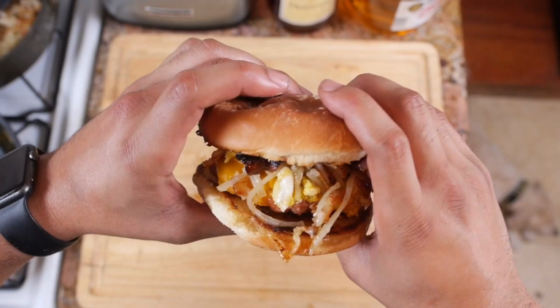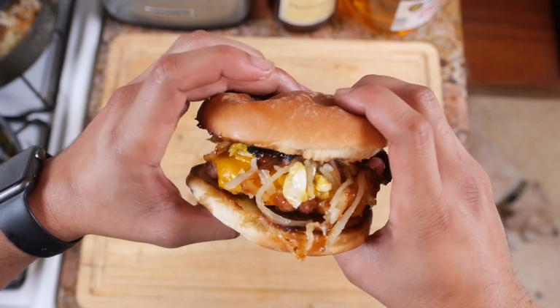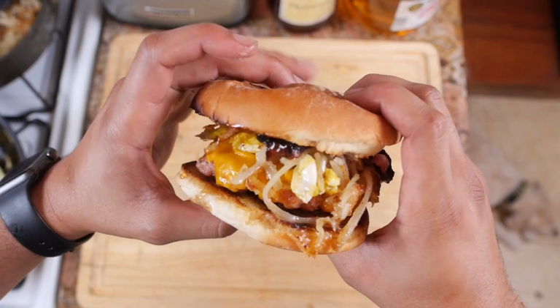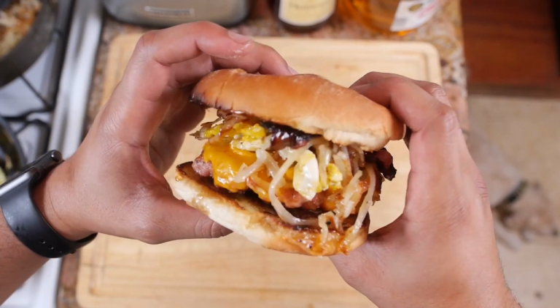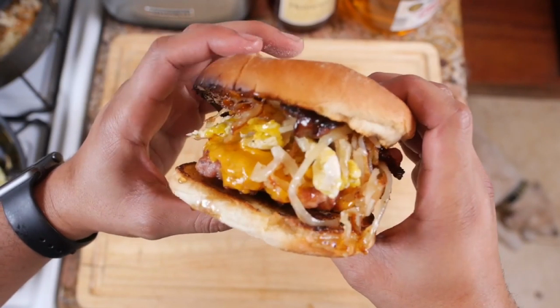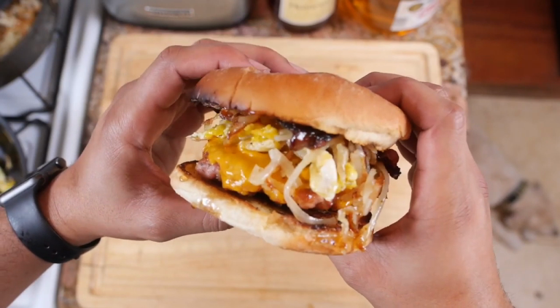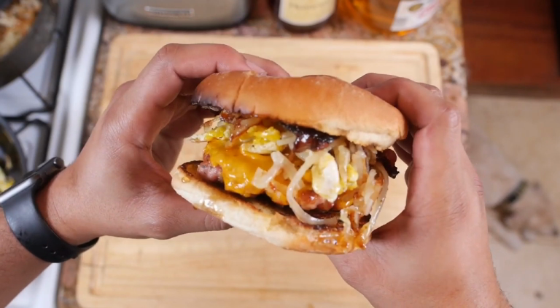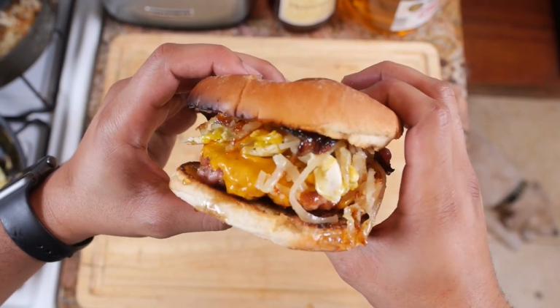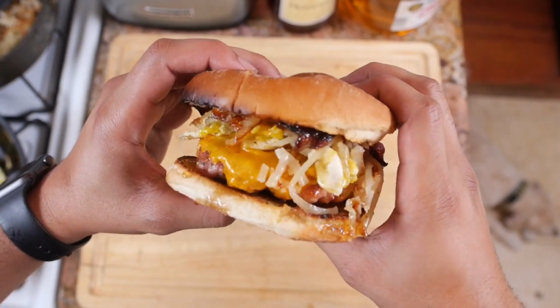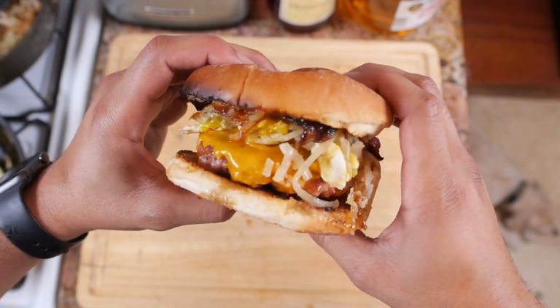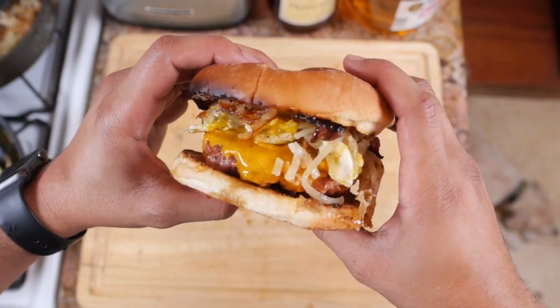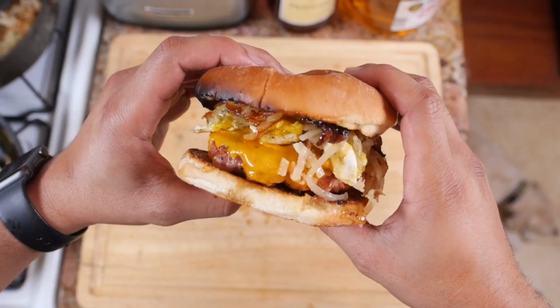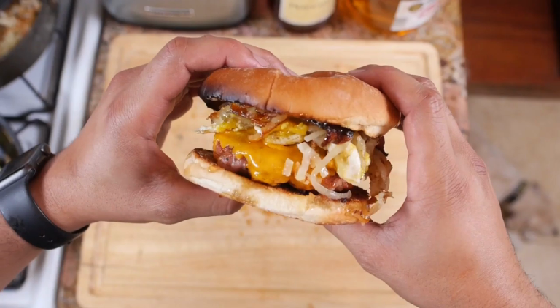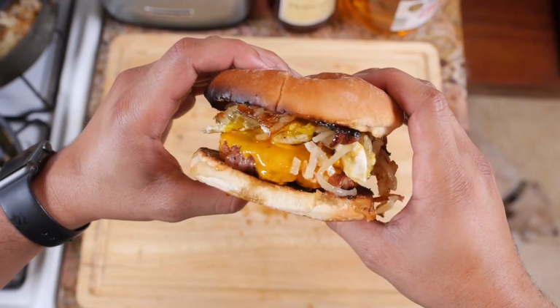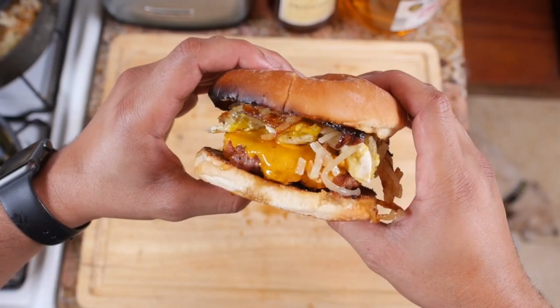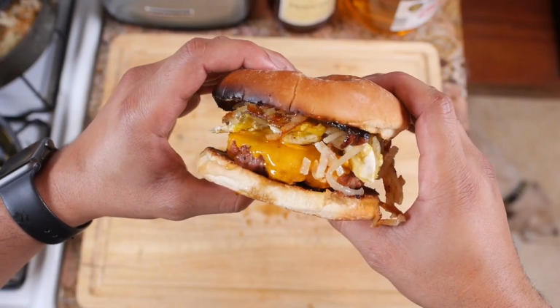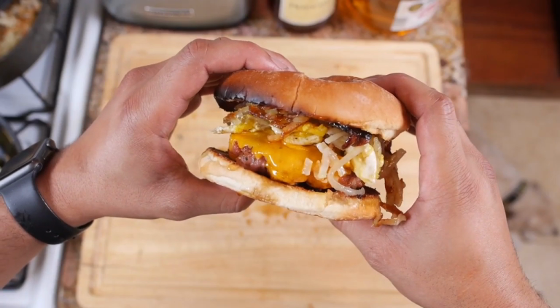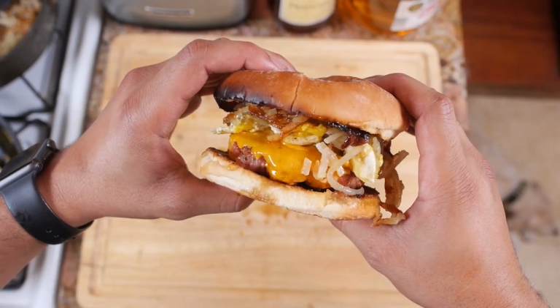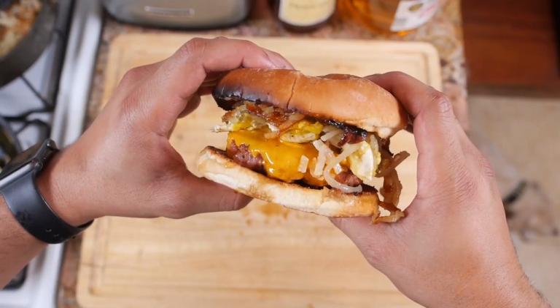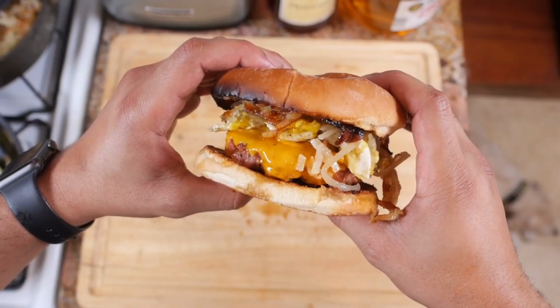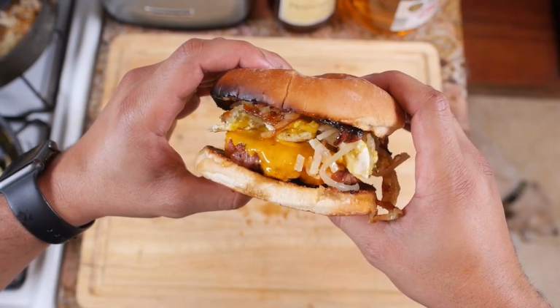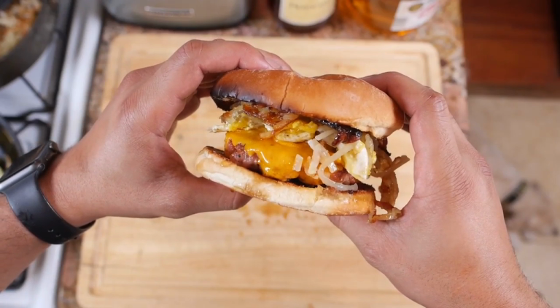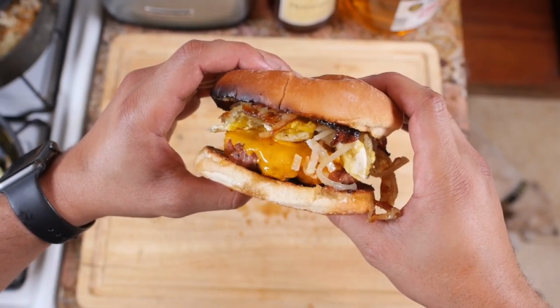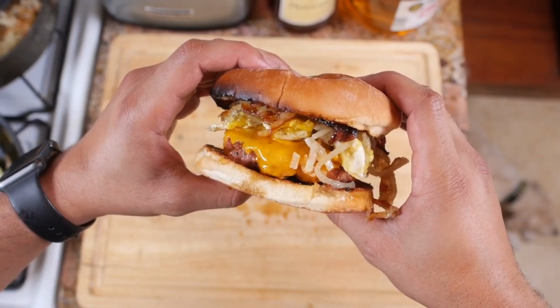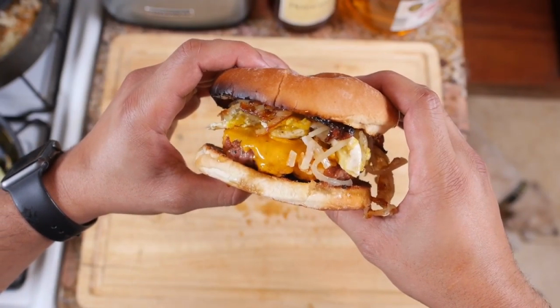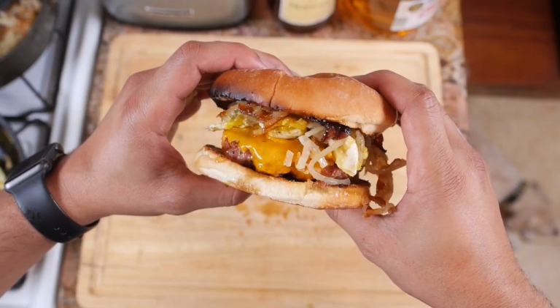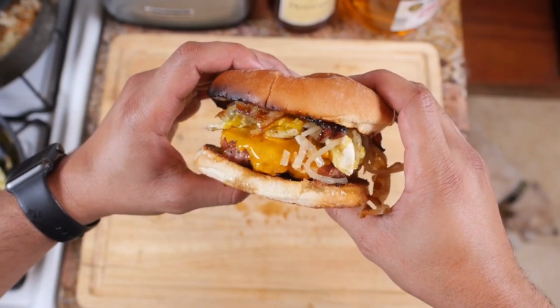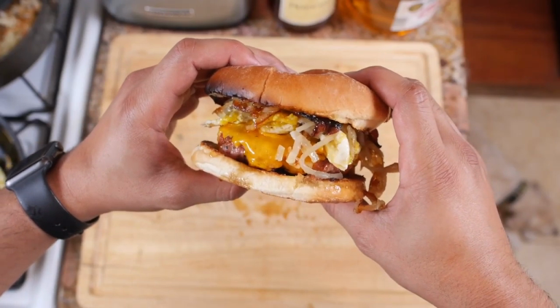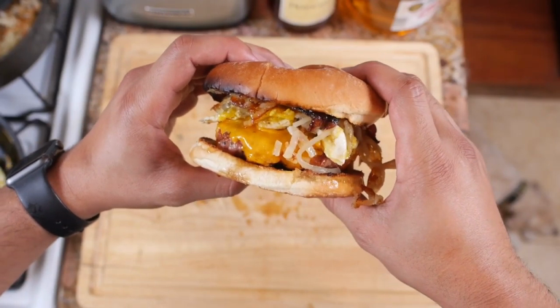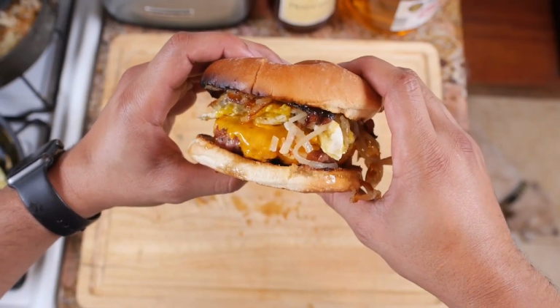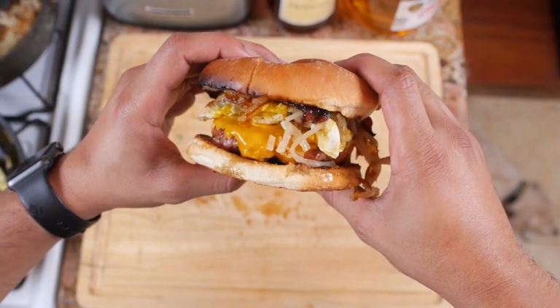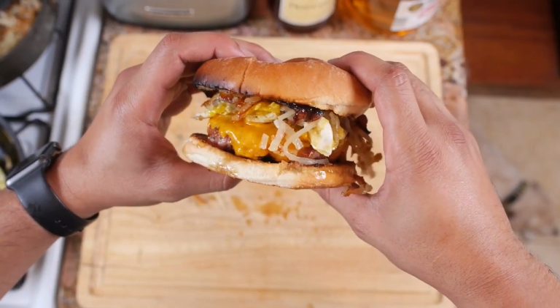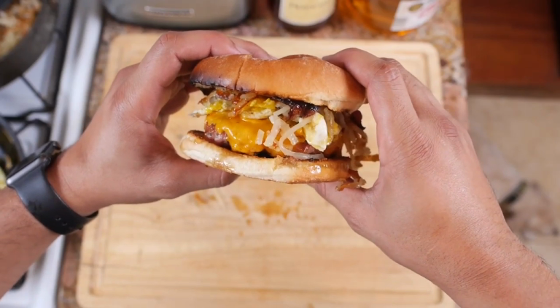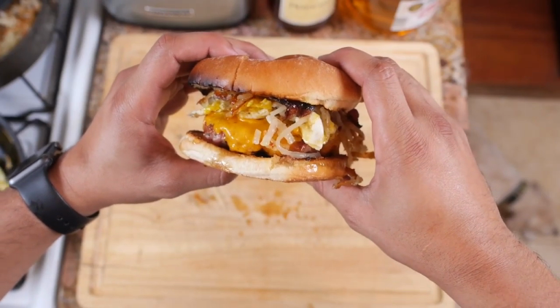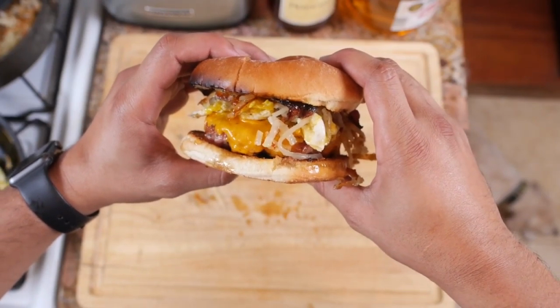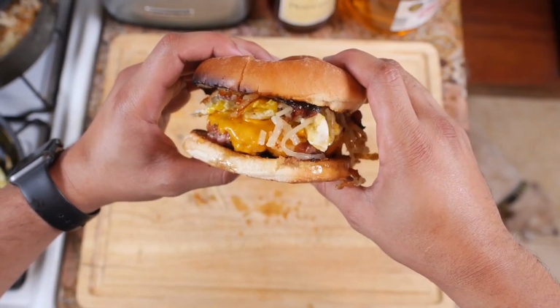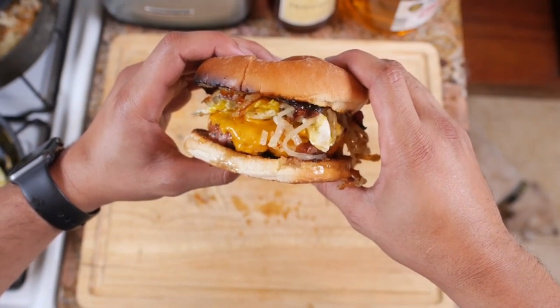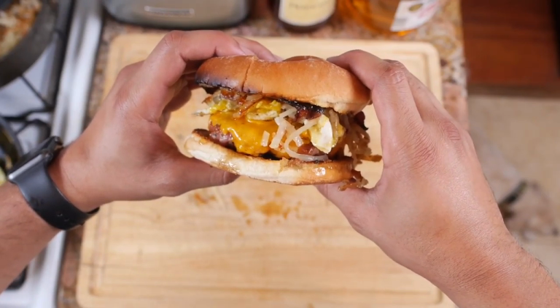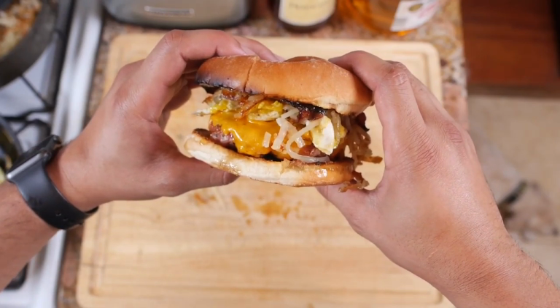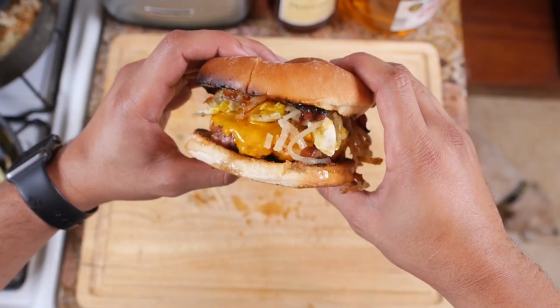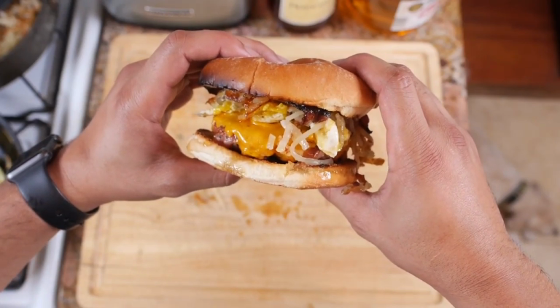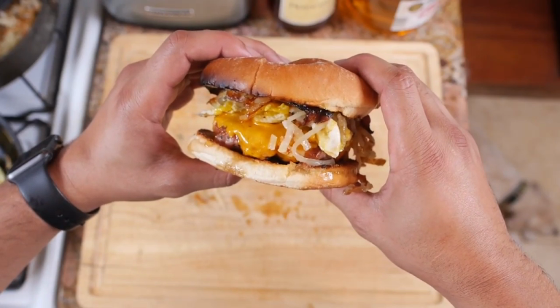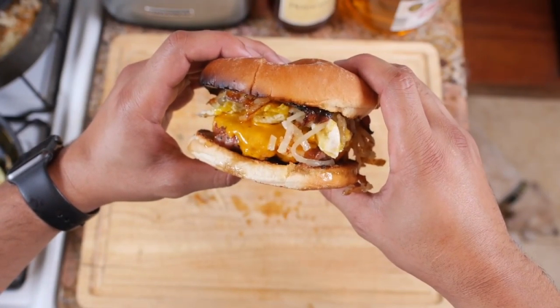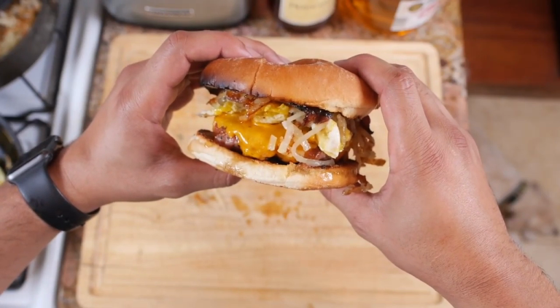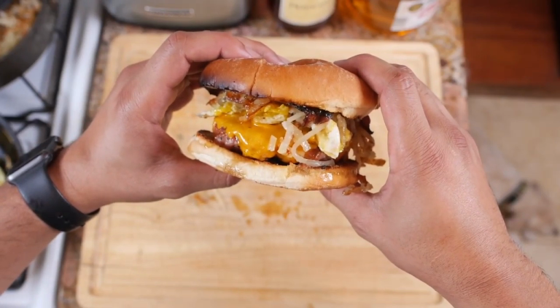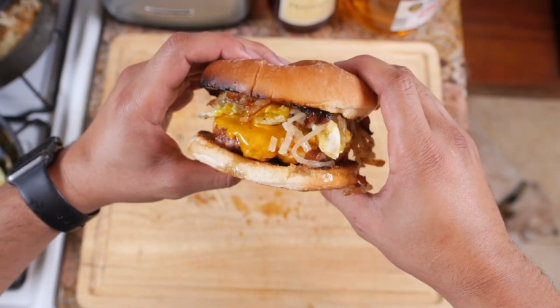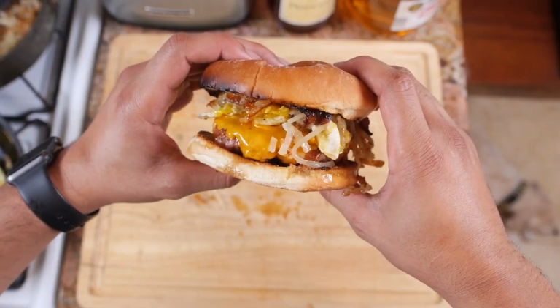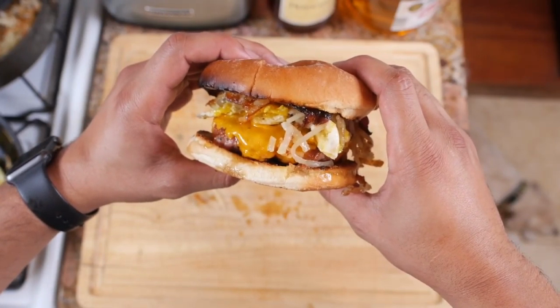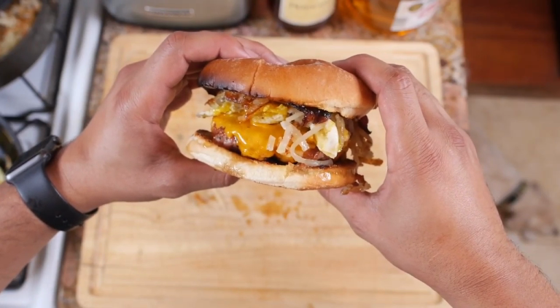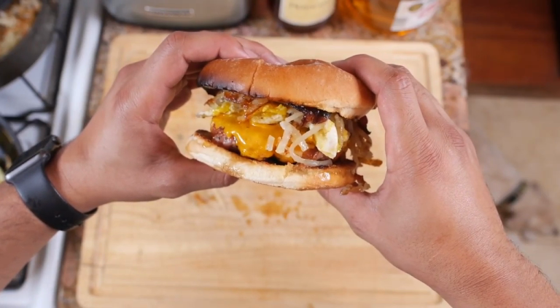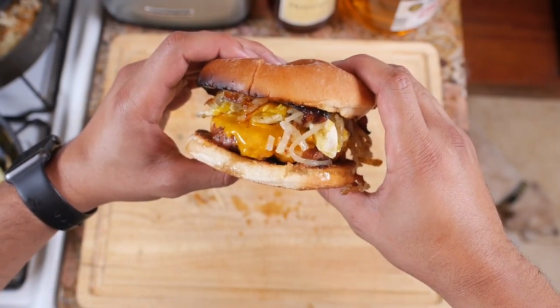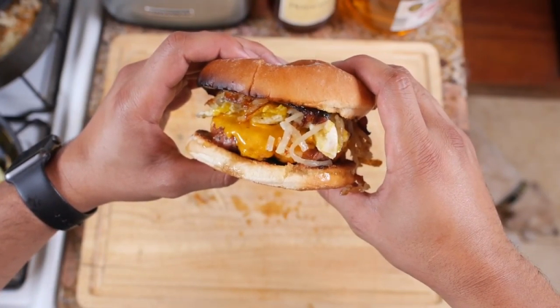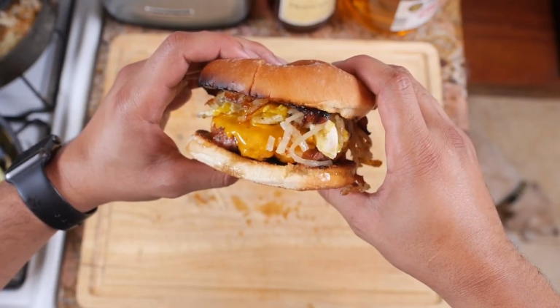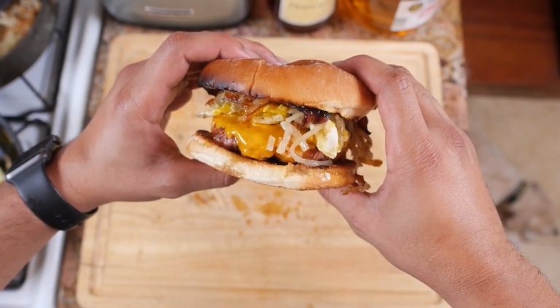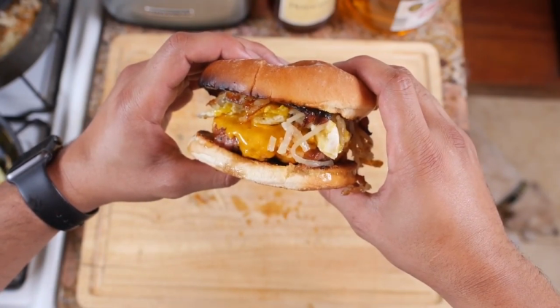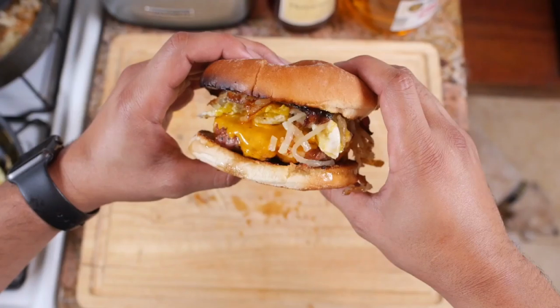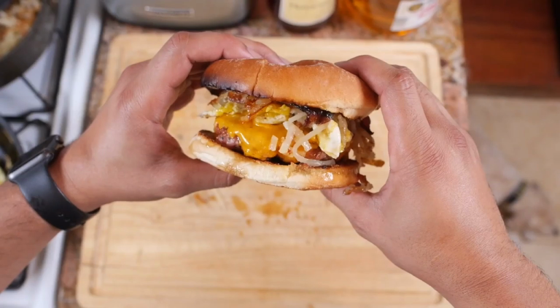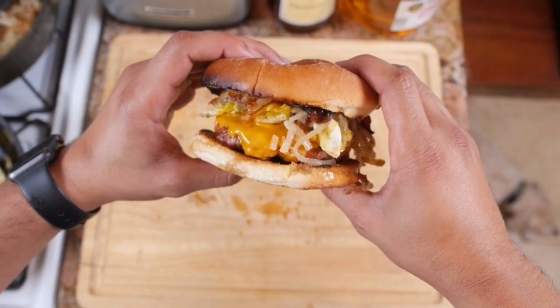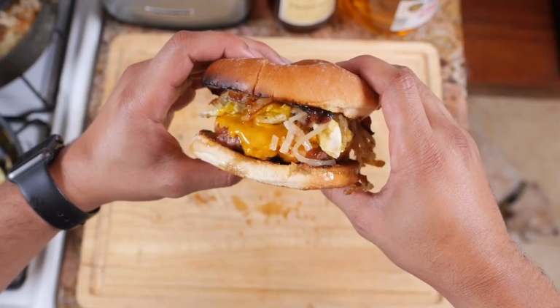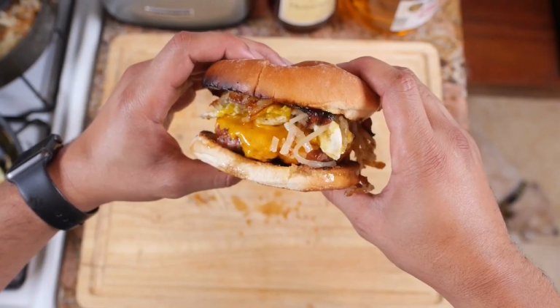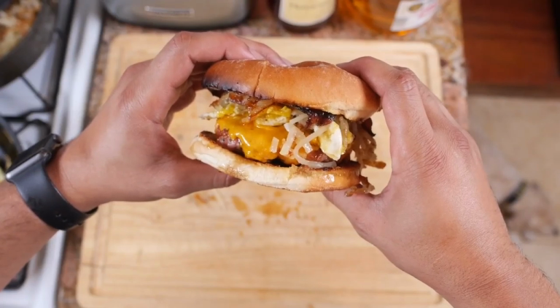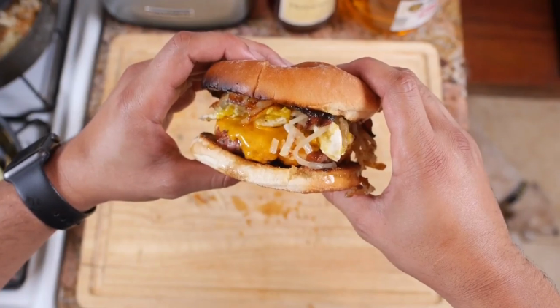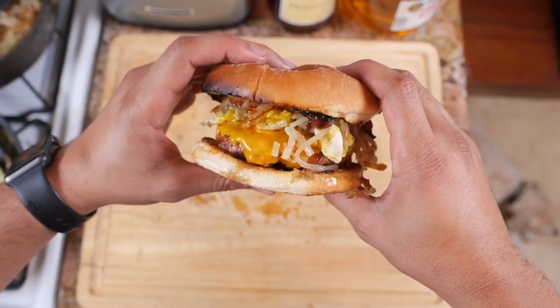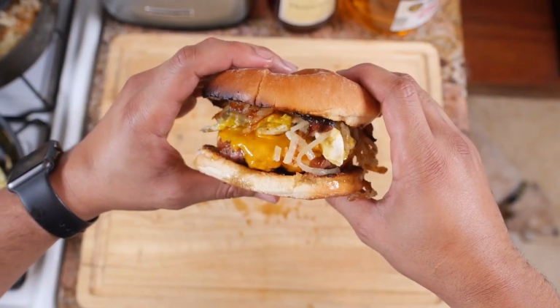What makes these smash burgers different from regular ham patties is the application of pressure during the cooking process, which helps form a crust packed full of flavor on the outside of the burger.